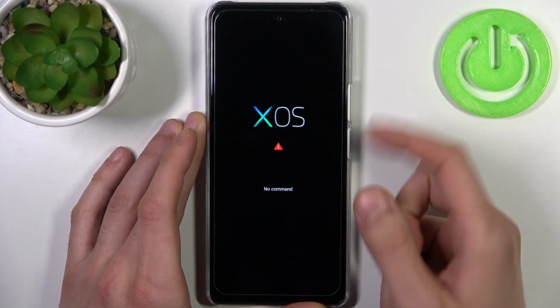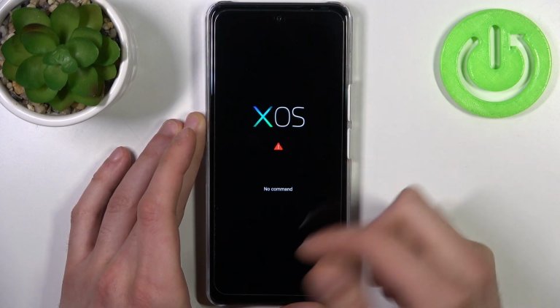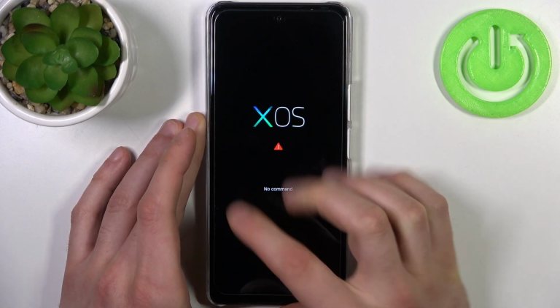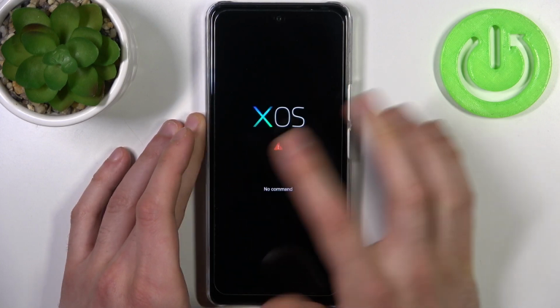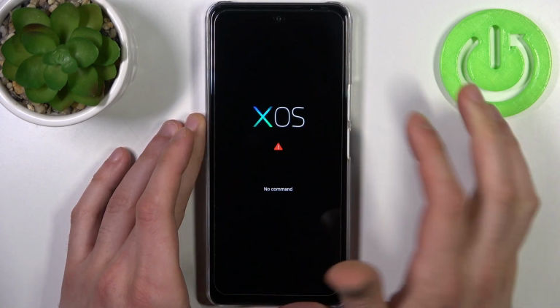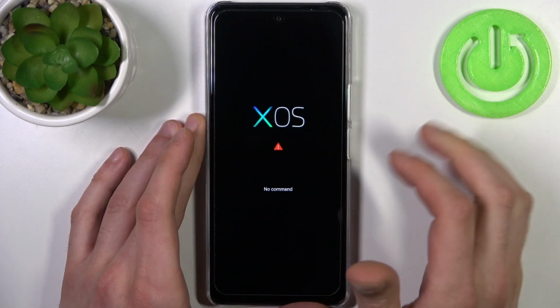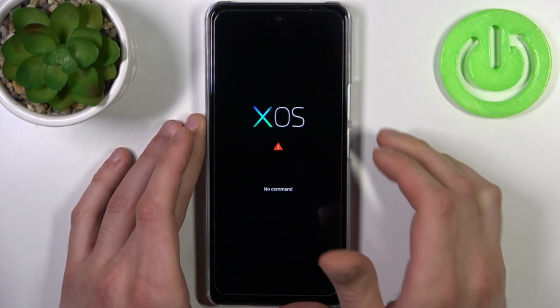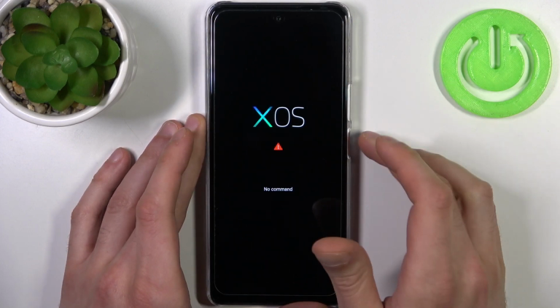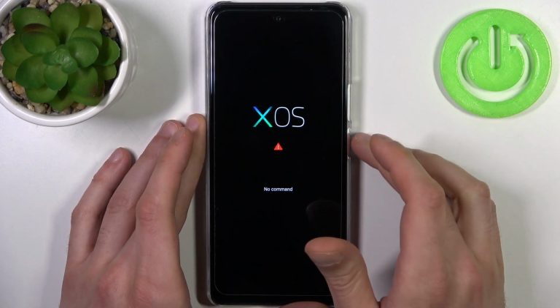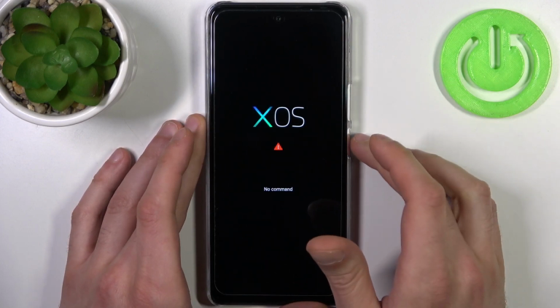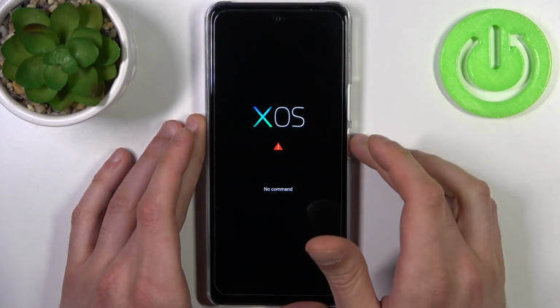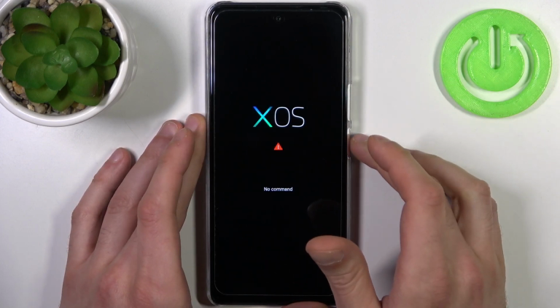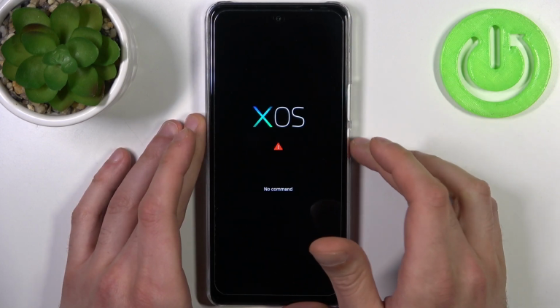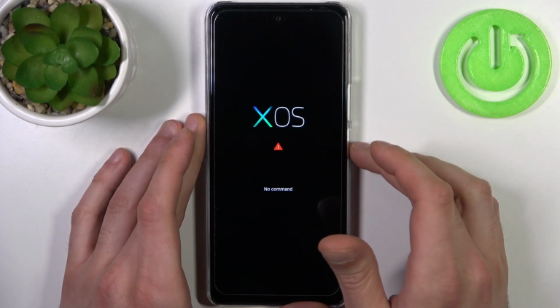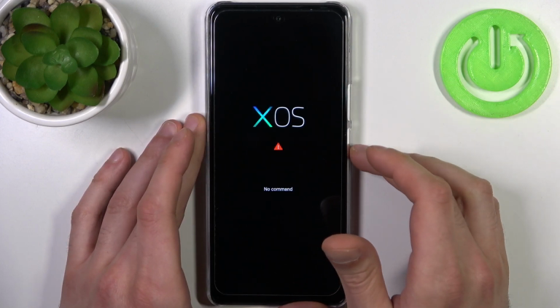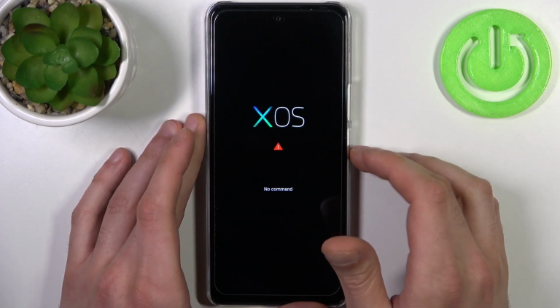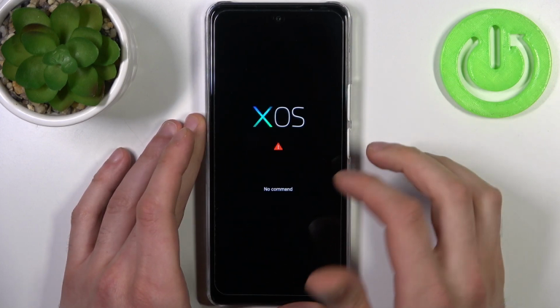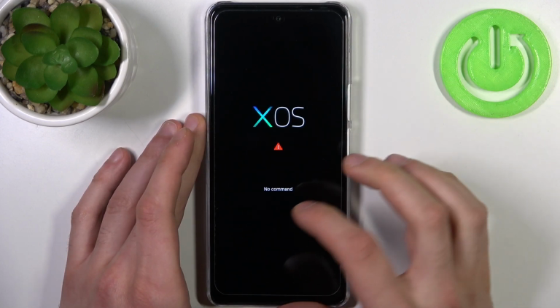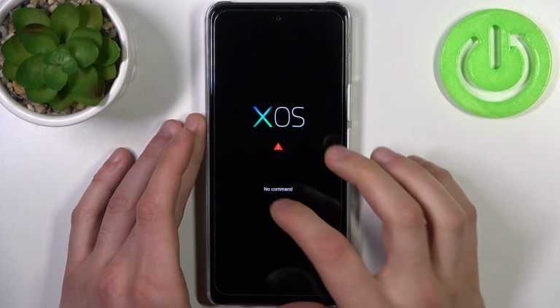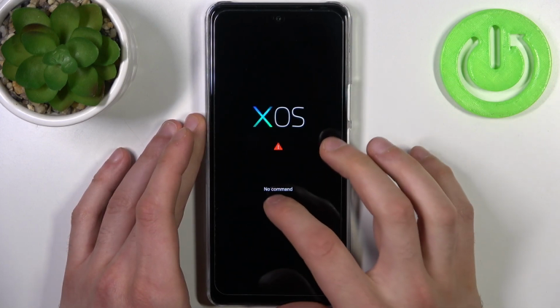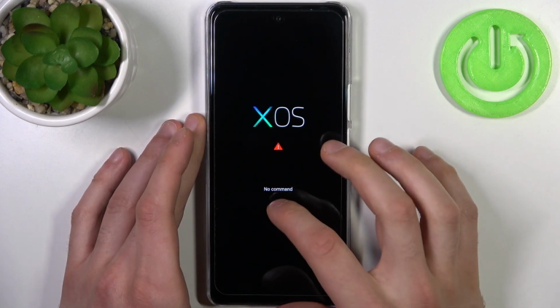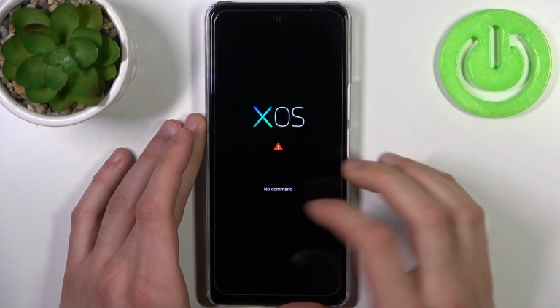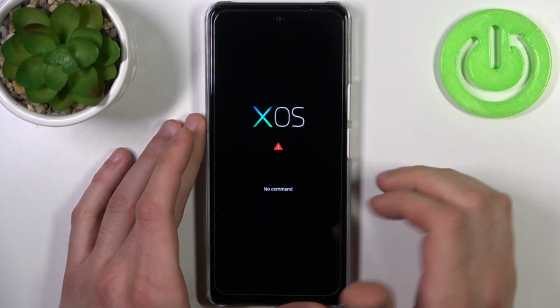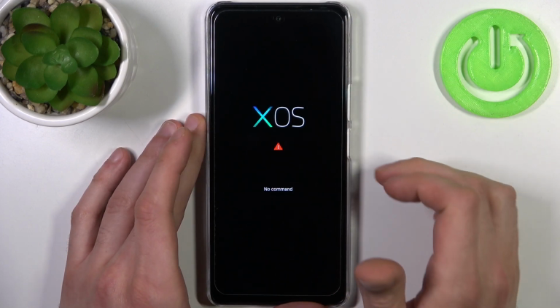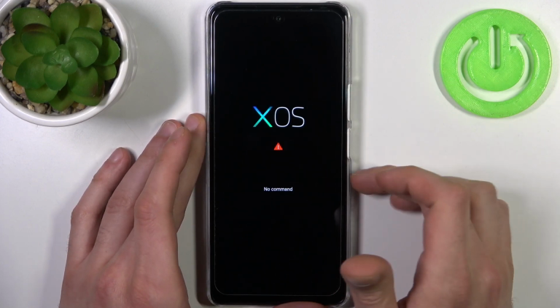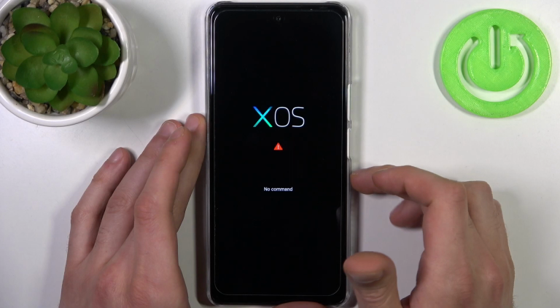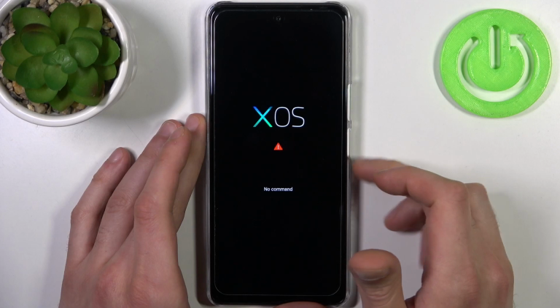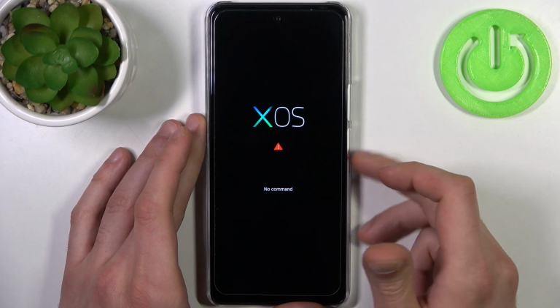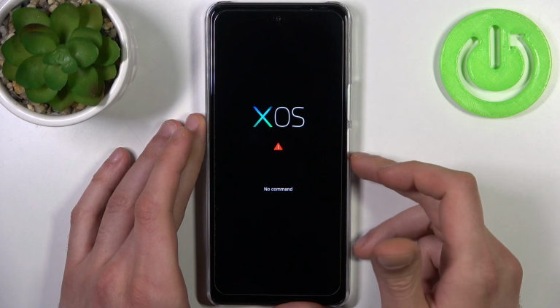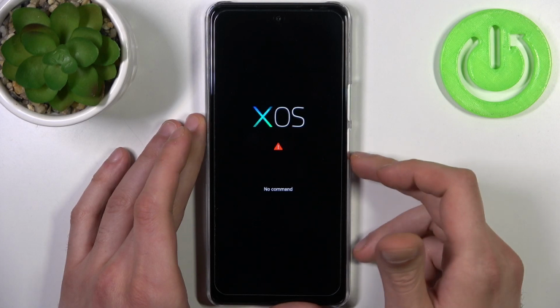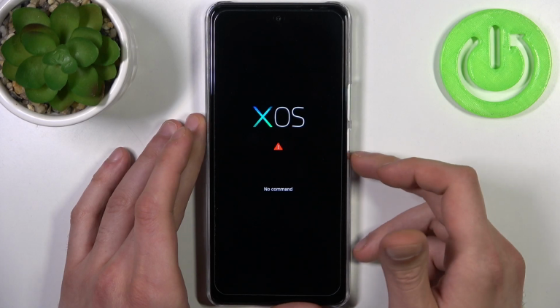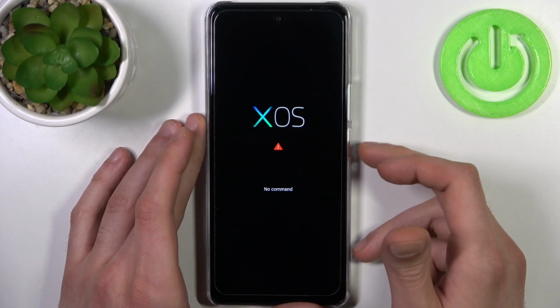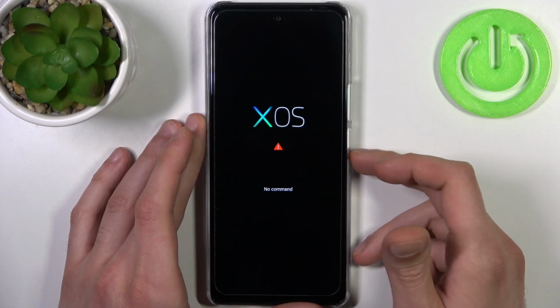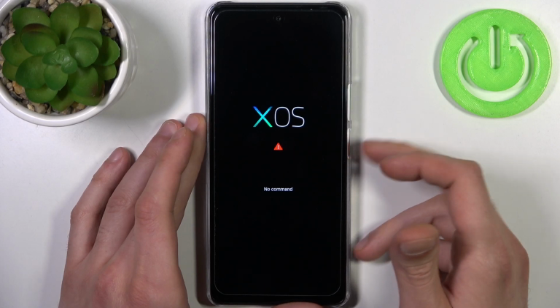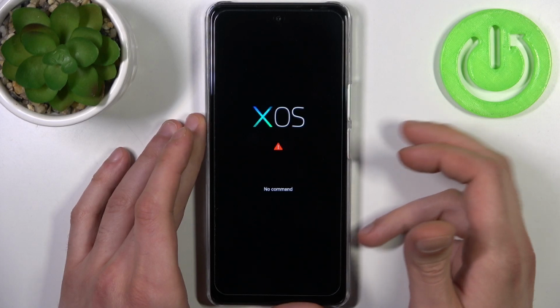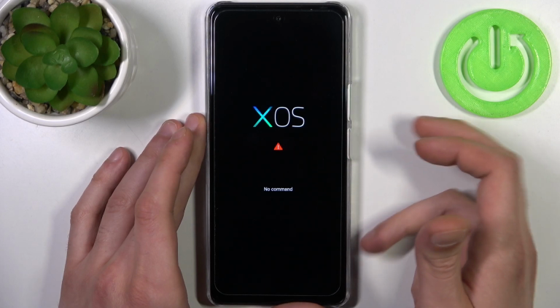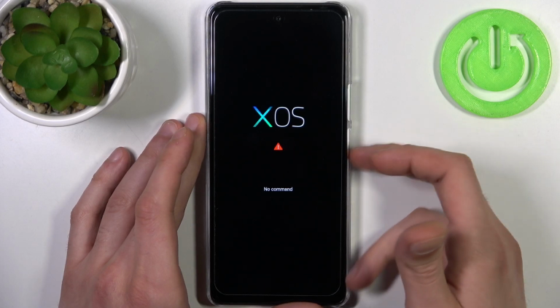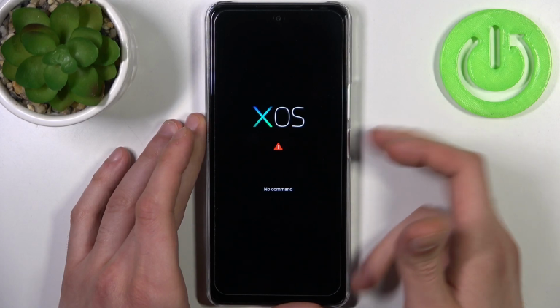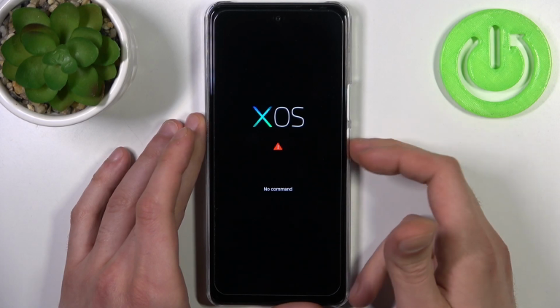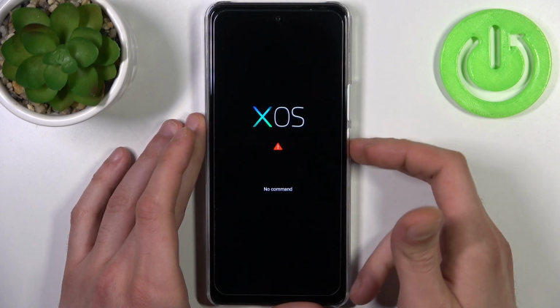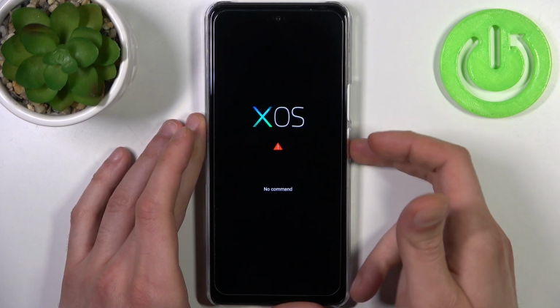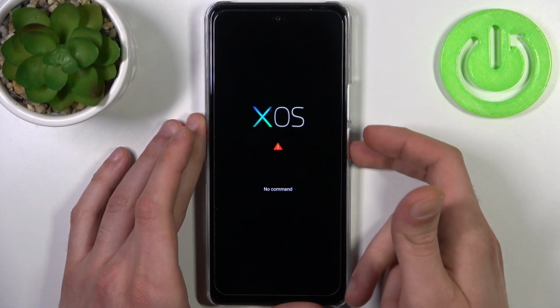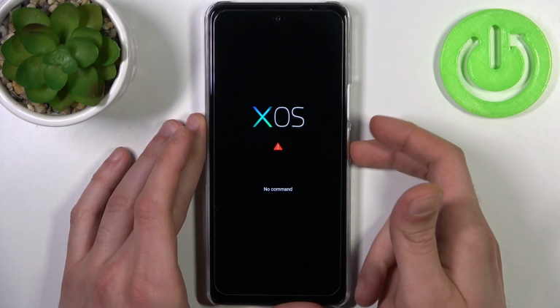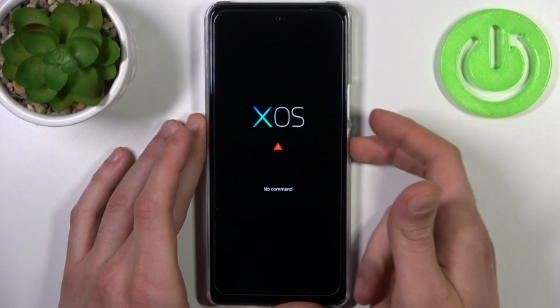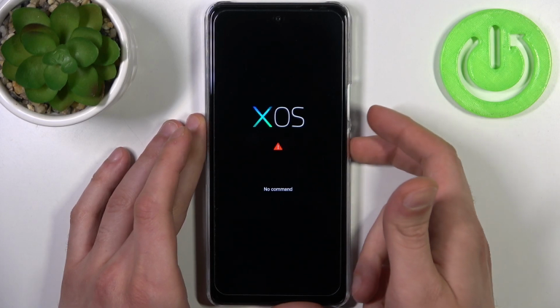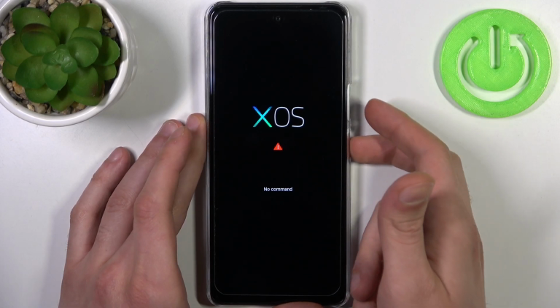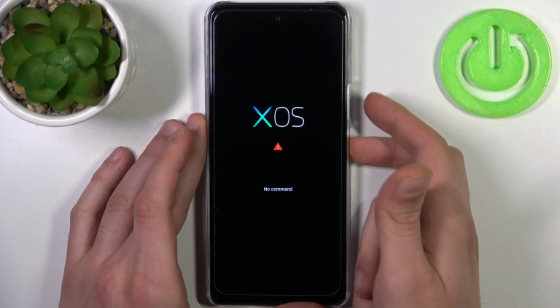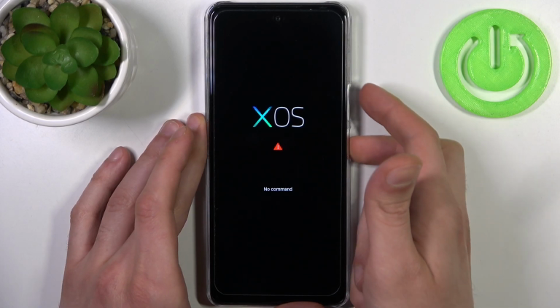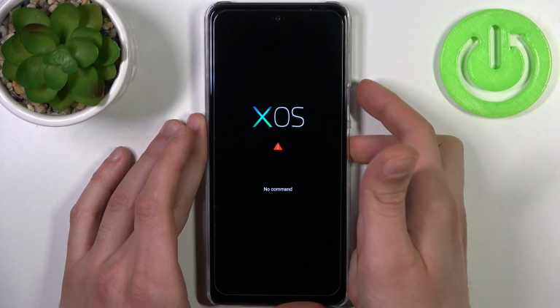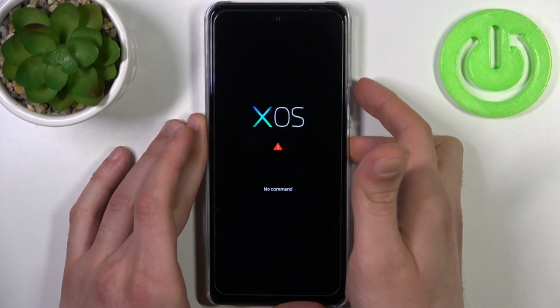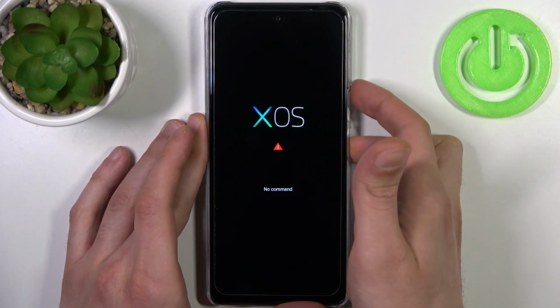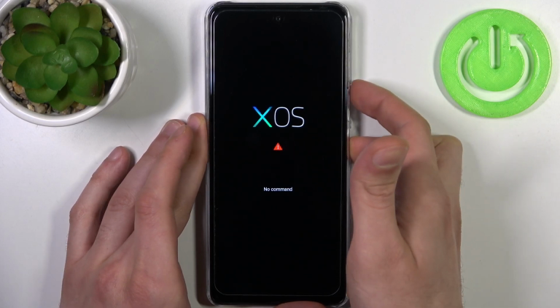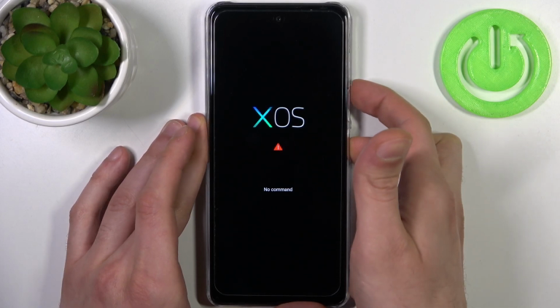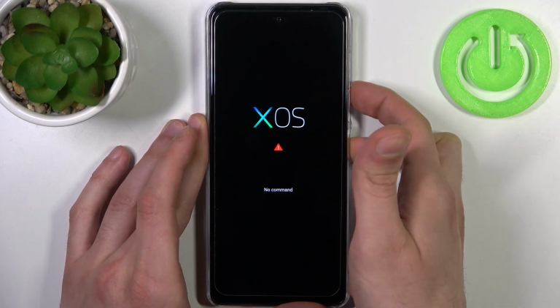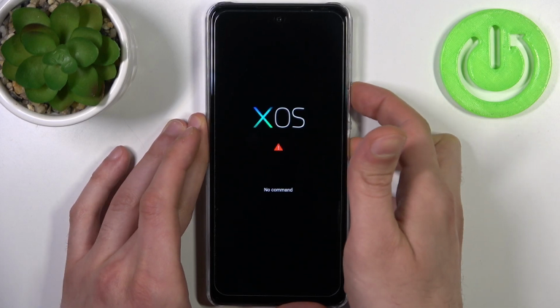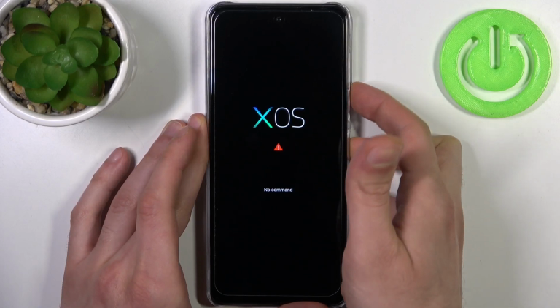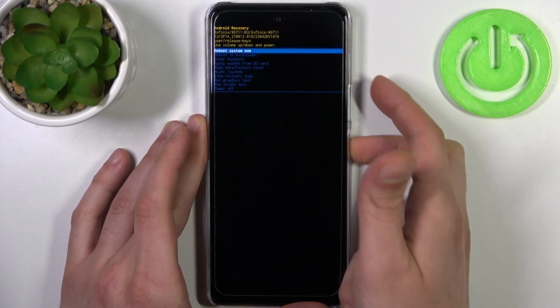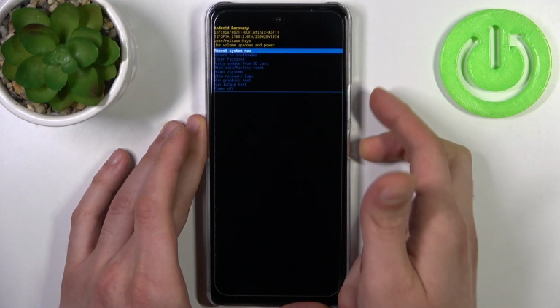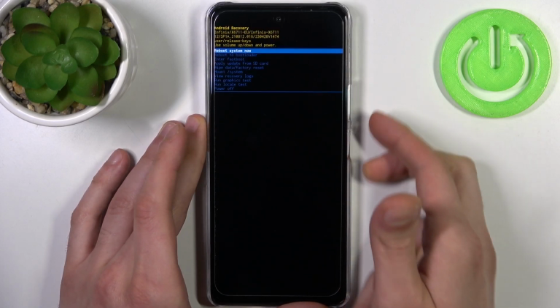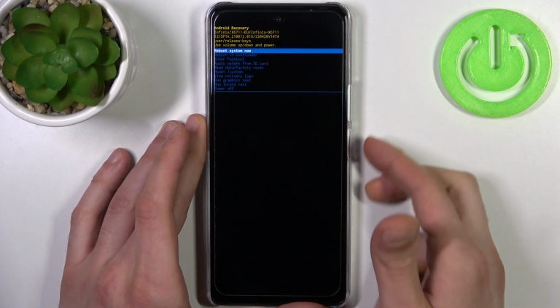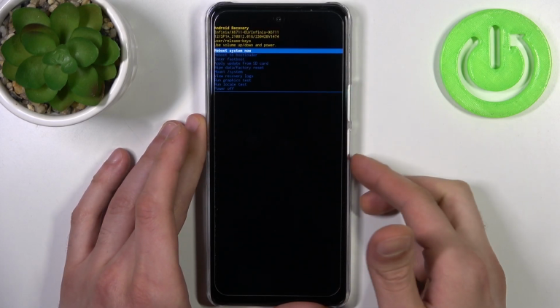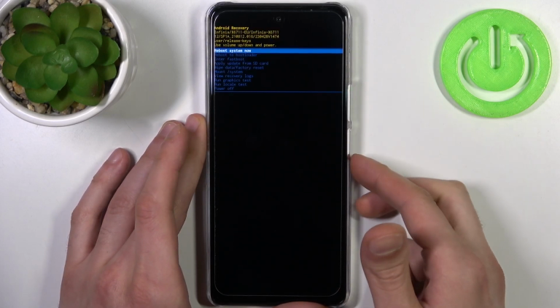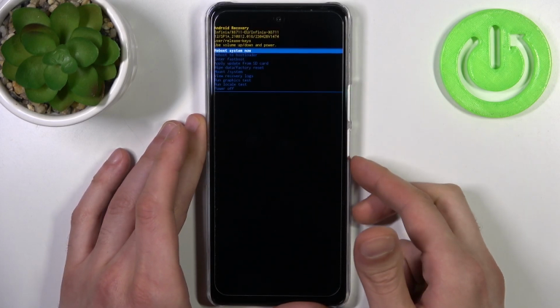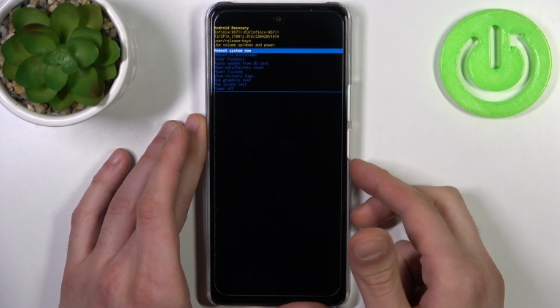When you see this XOS screen and the 'no command' message under it, hold down the power key and press volume up once to proceed.